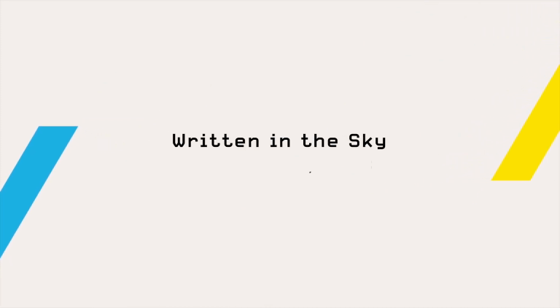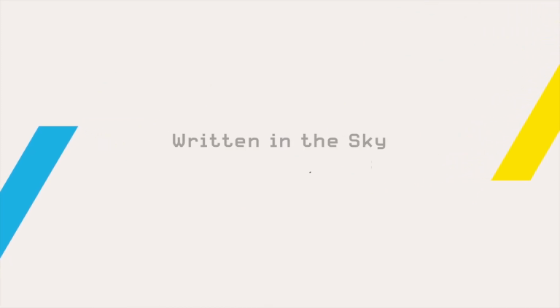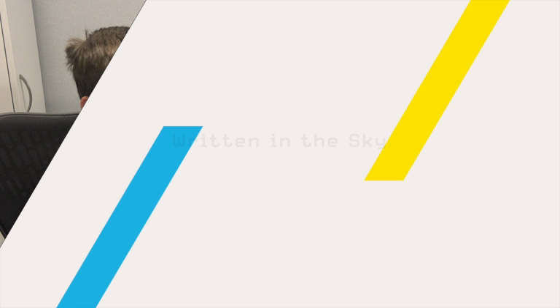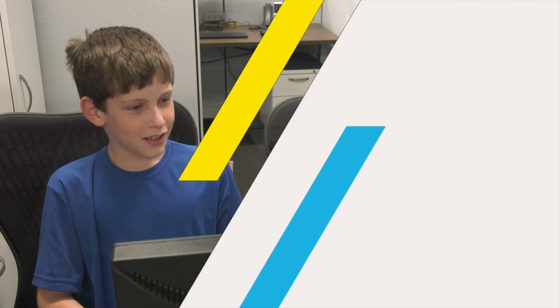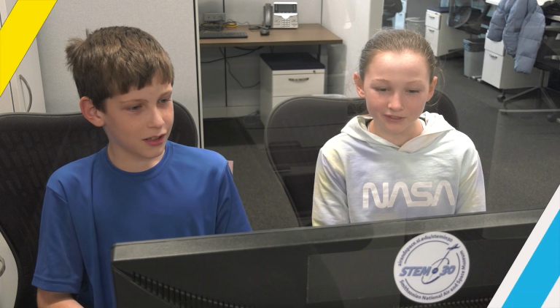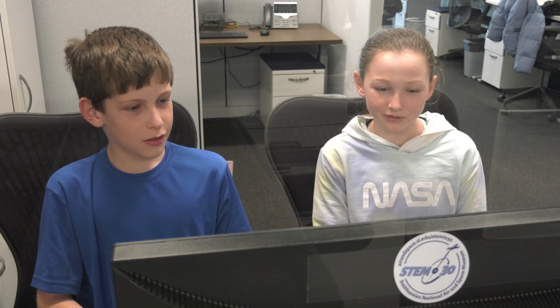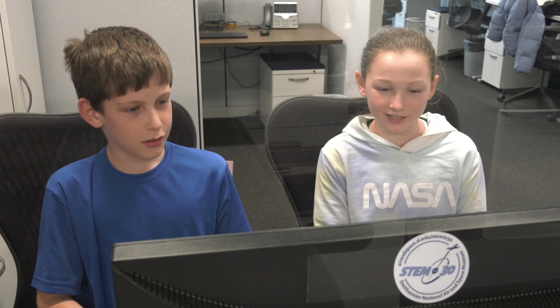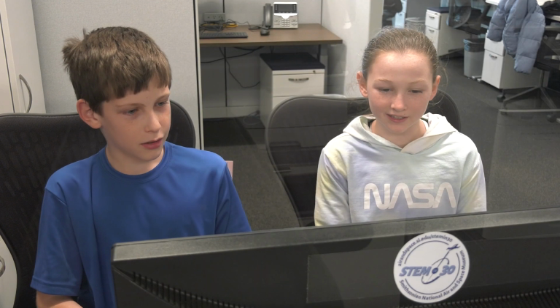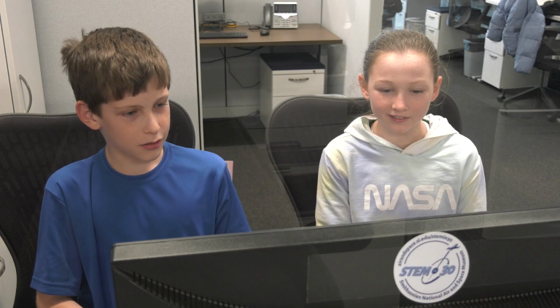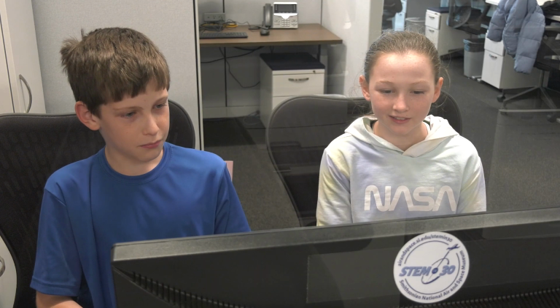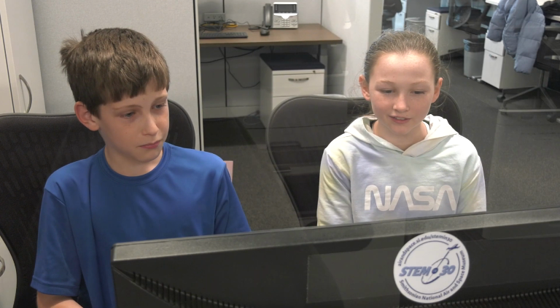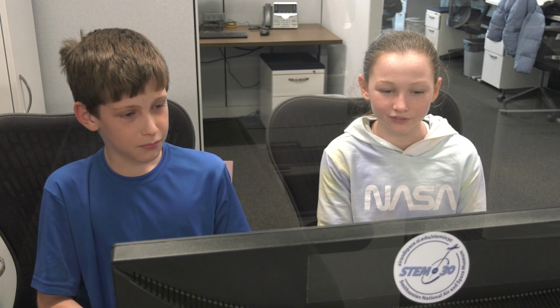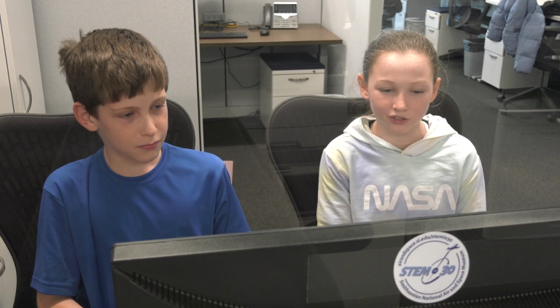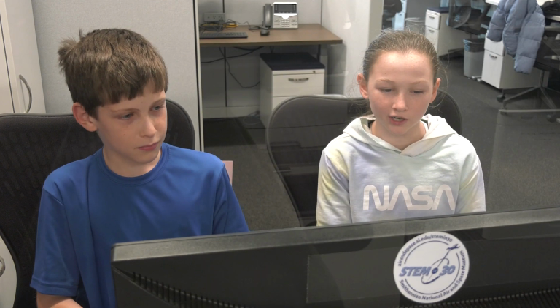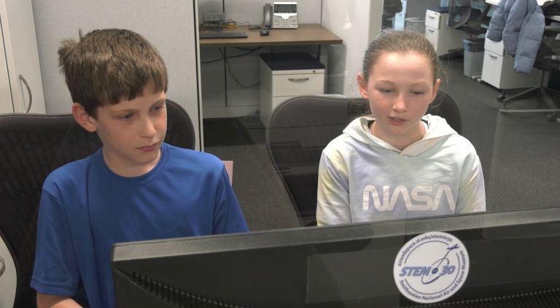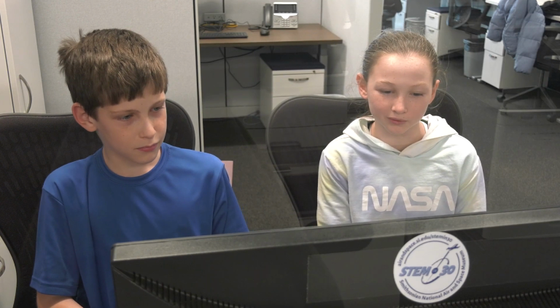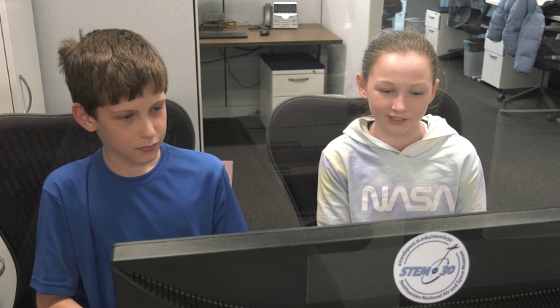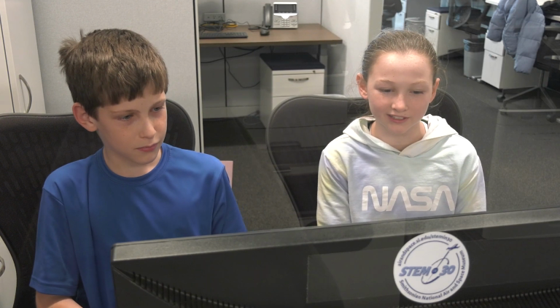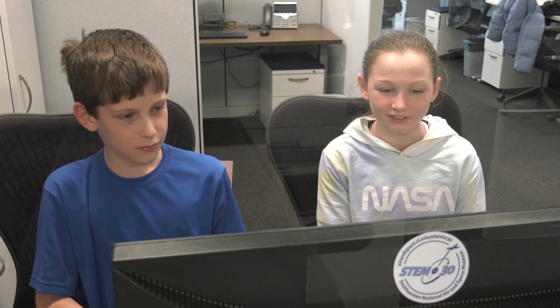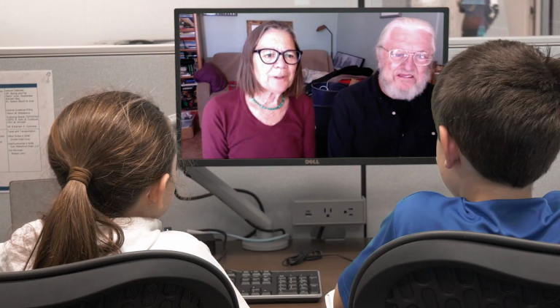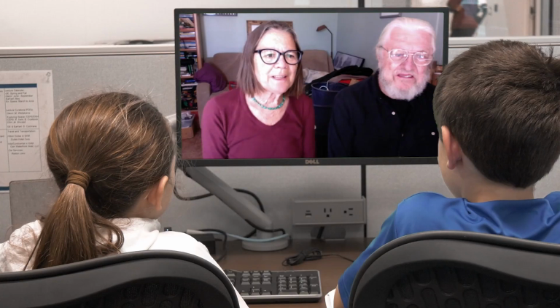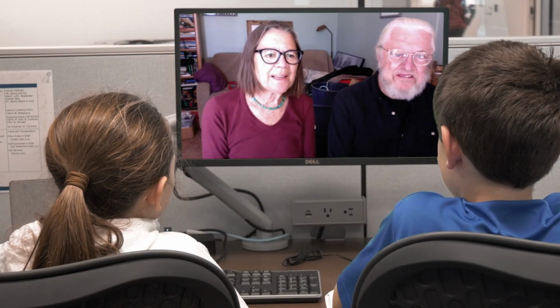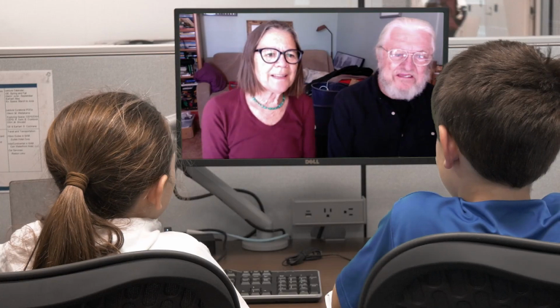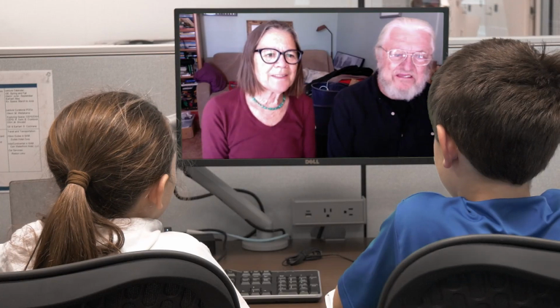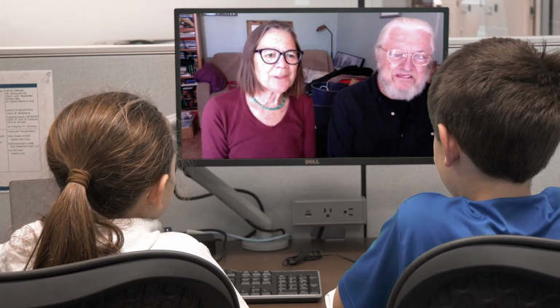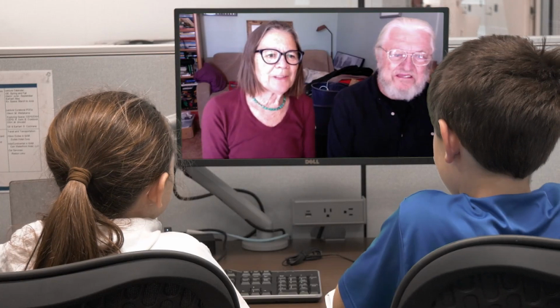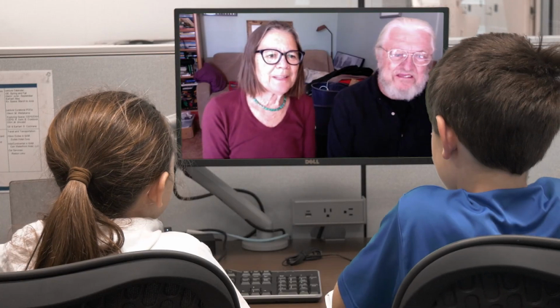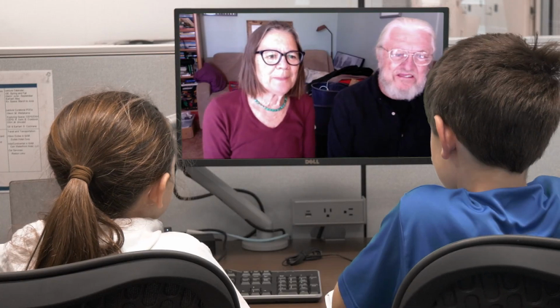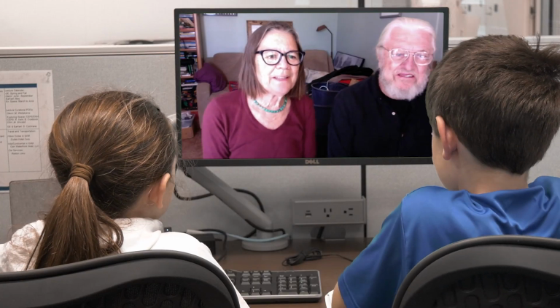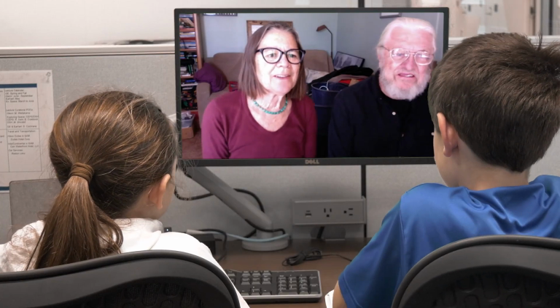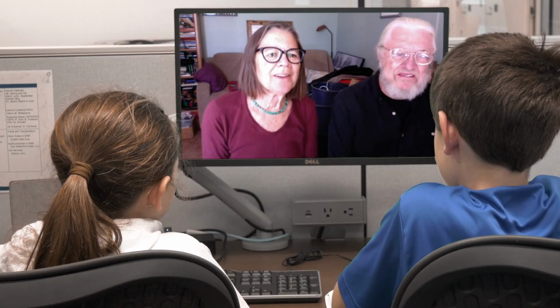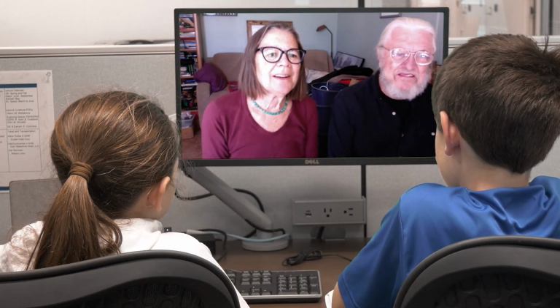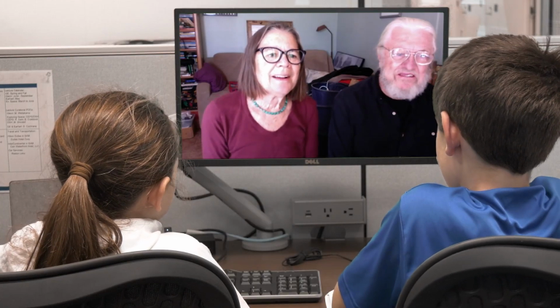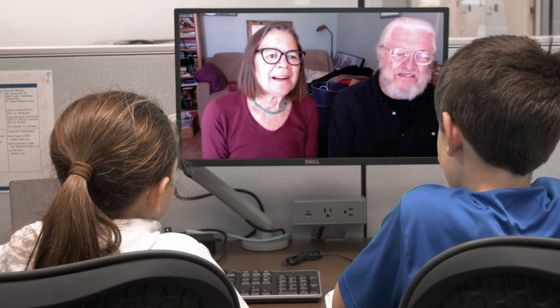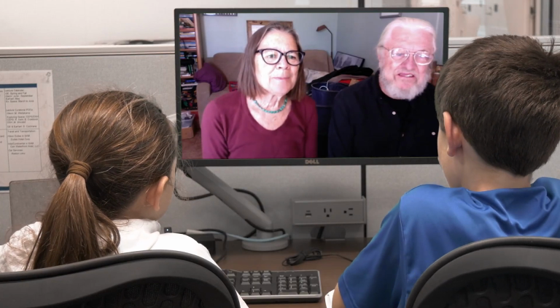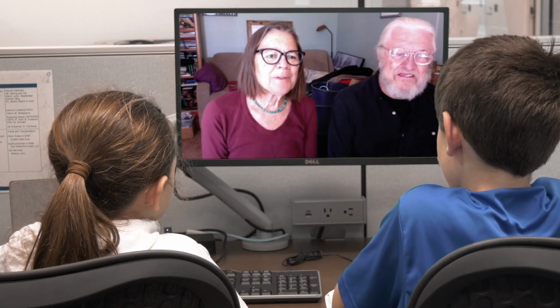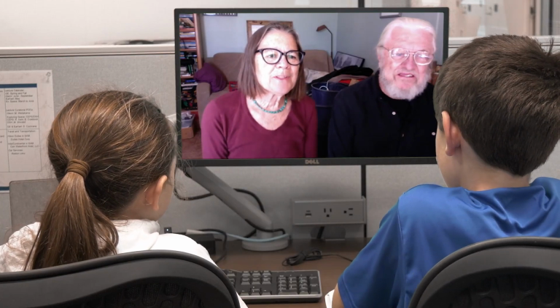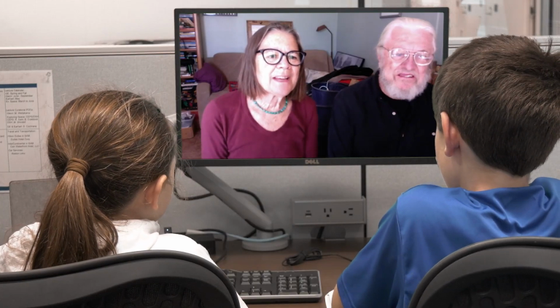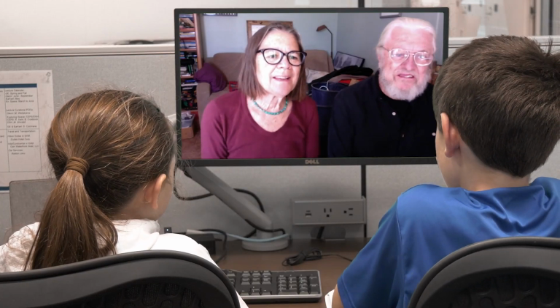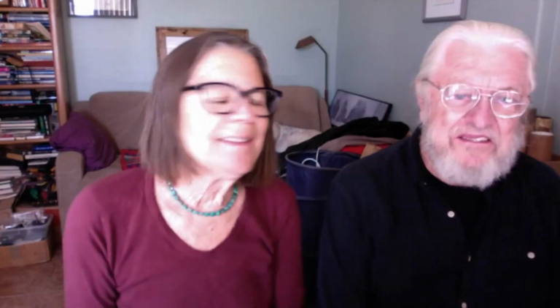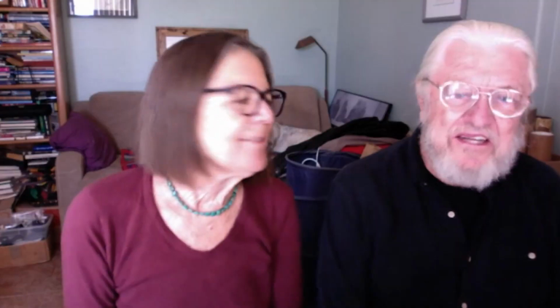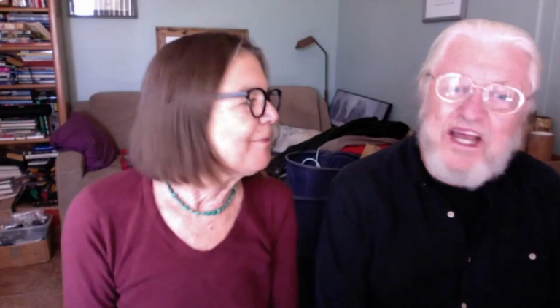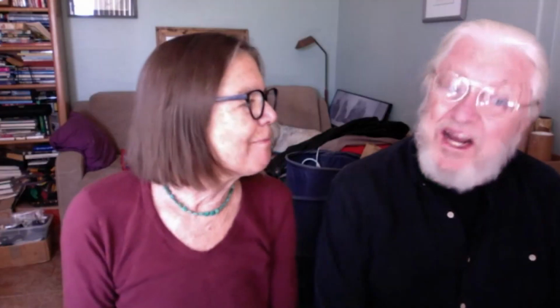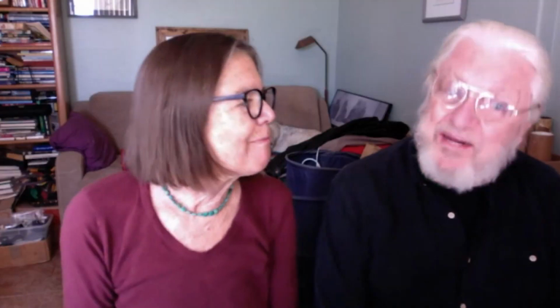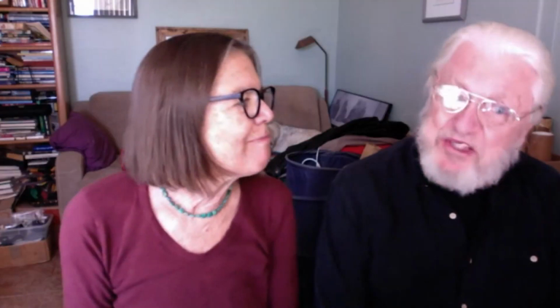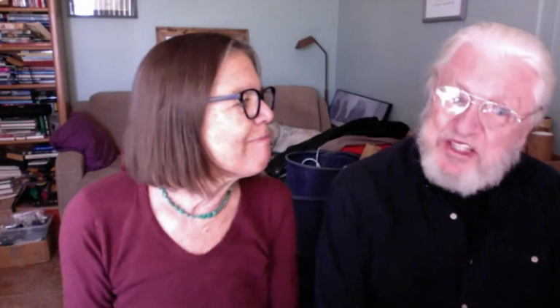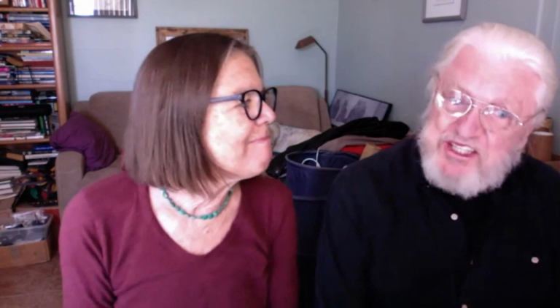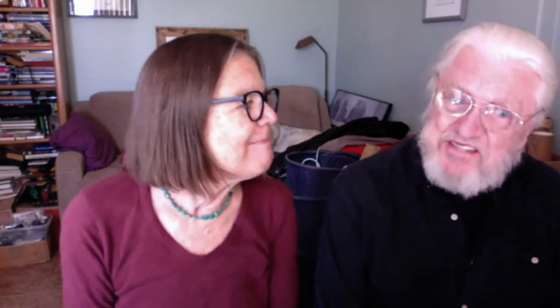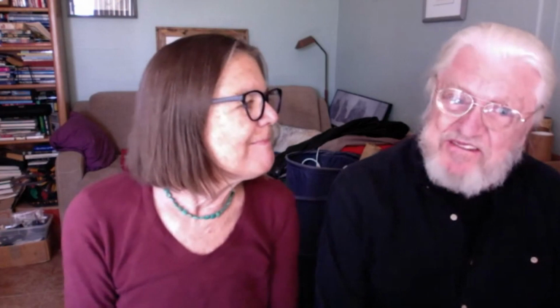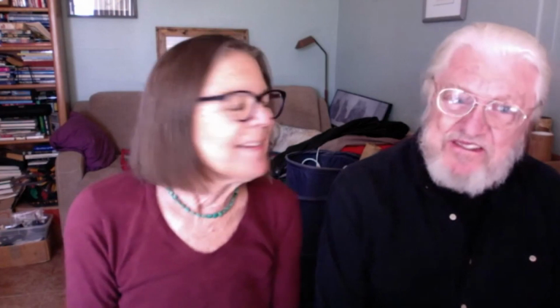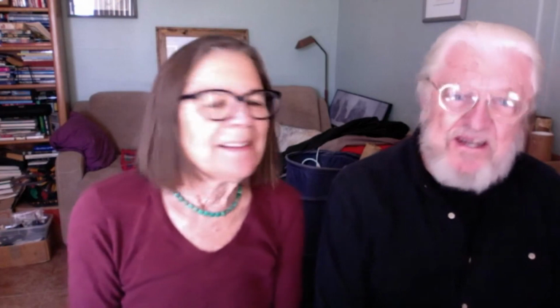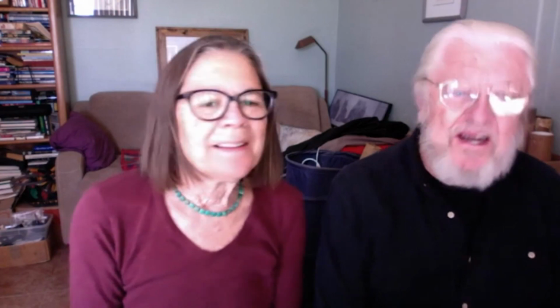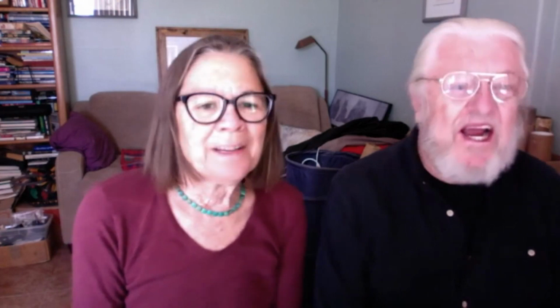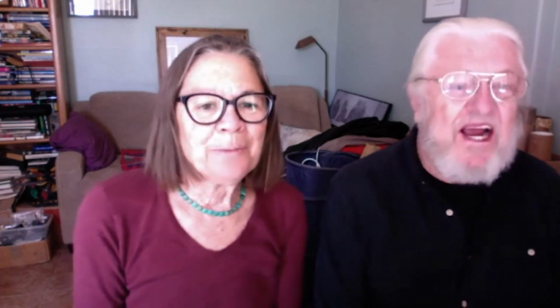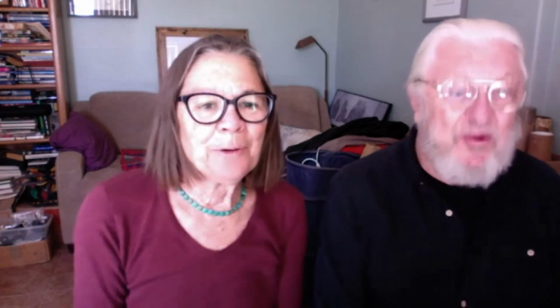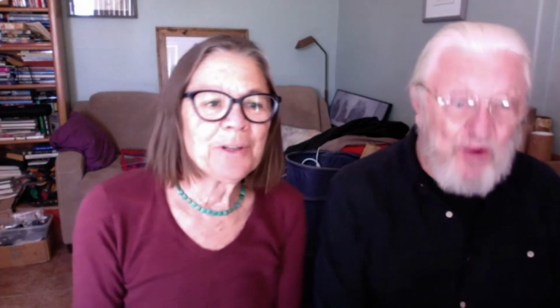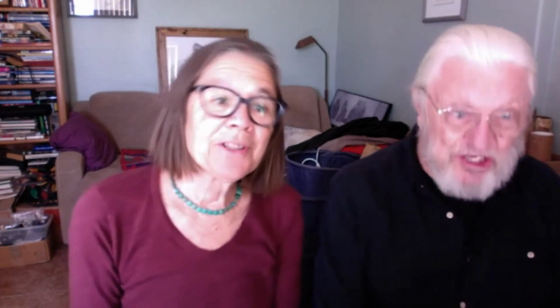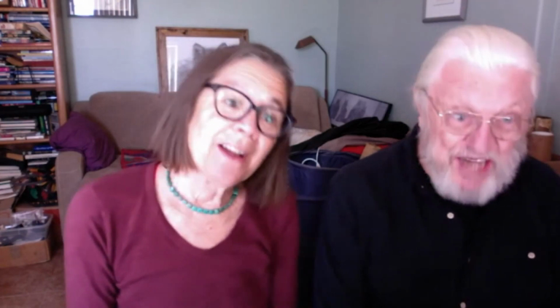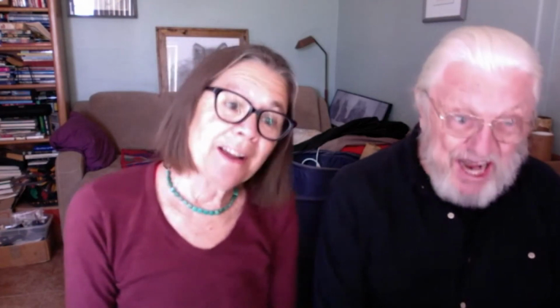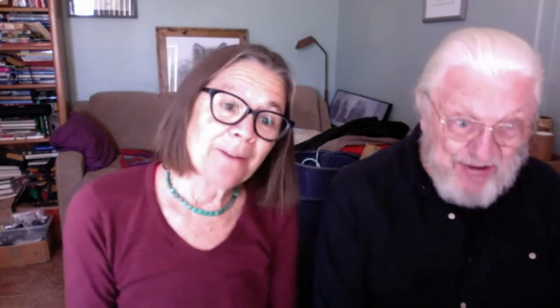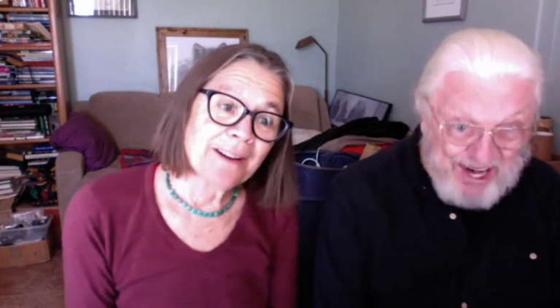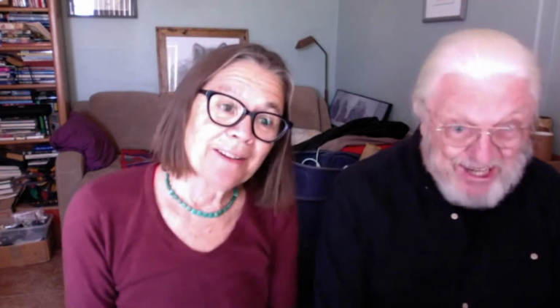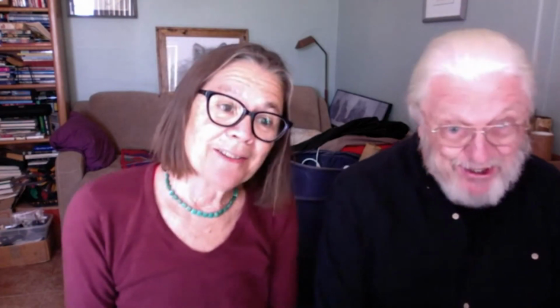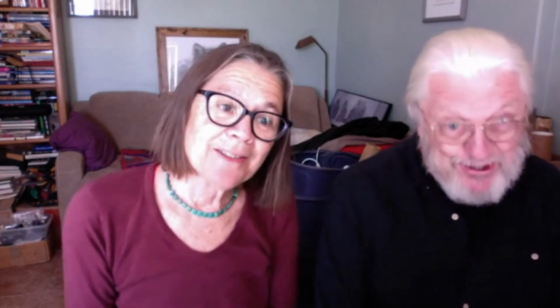Hi, Suzanne. Thanks for talking with us. We're so glad to be here. I'm Suzanne, and I'm Stu, and we're skywriters.